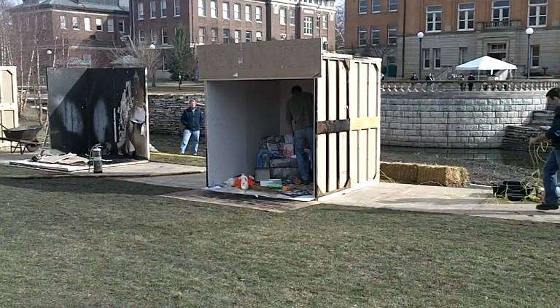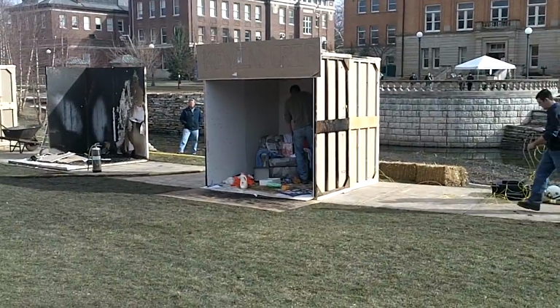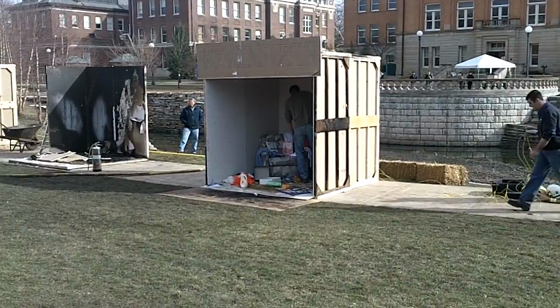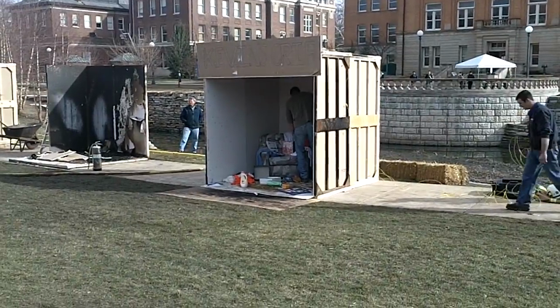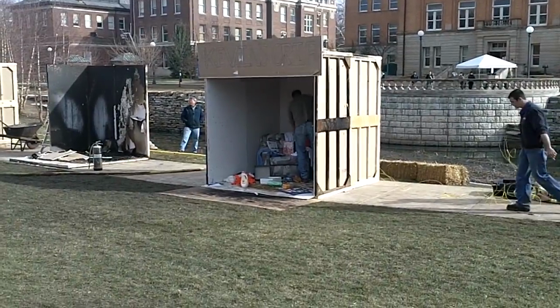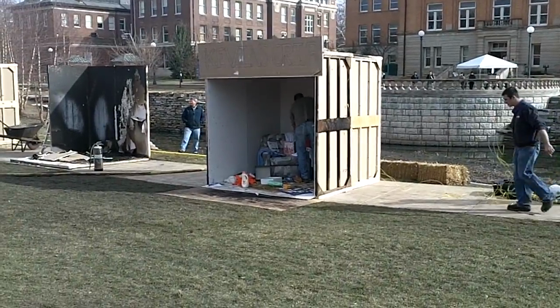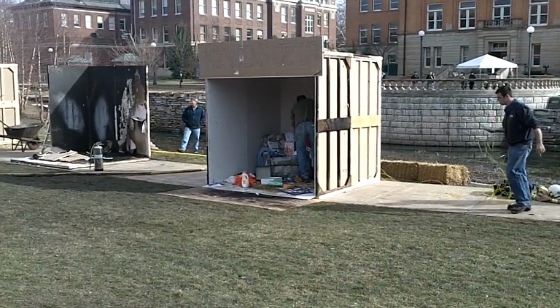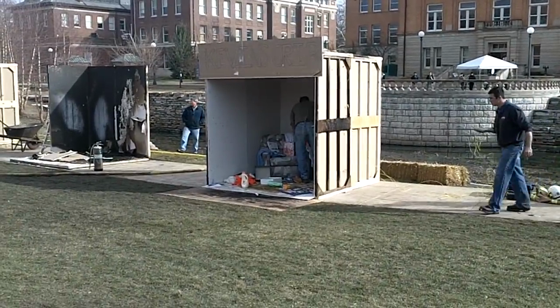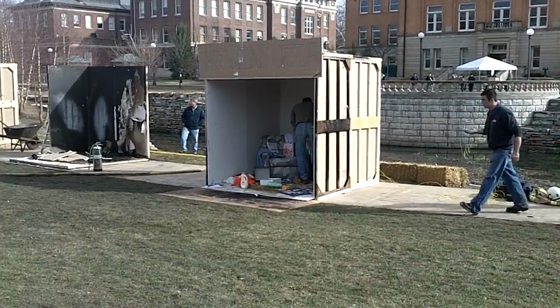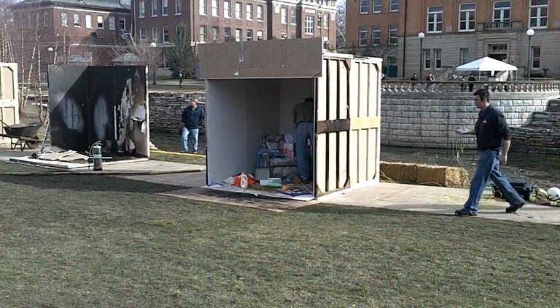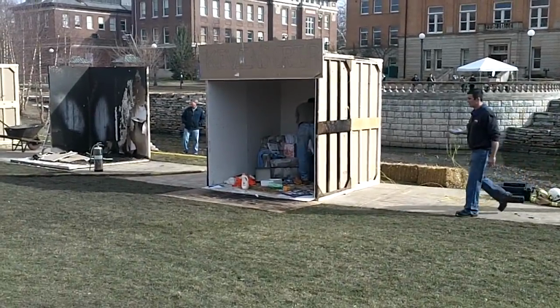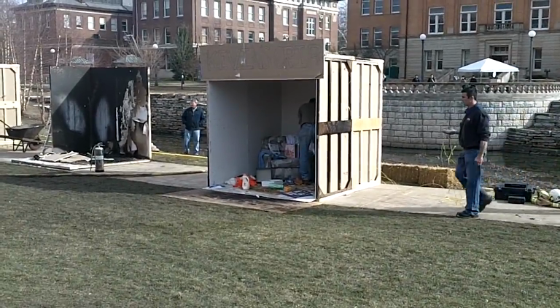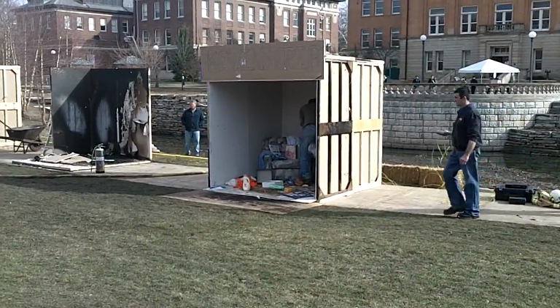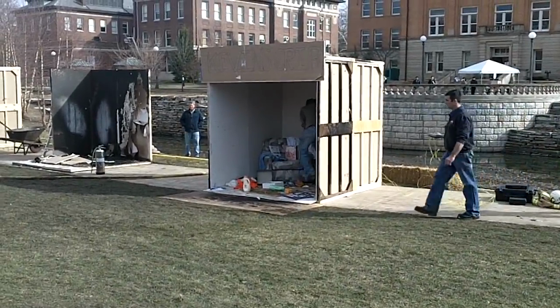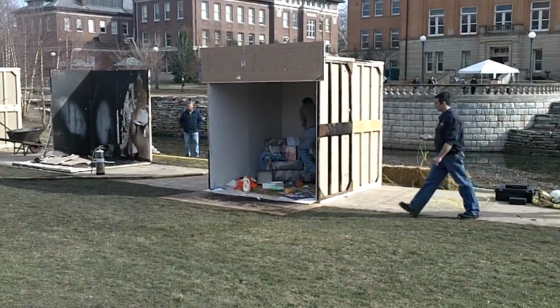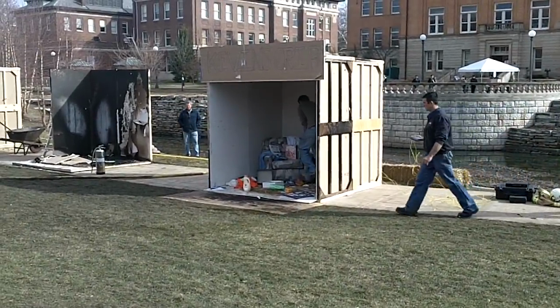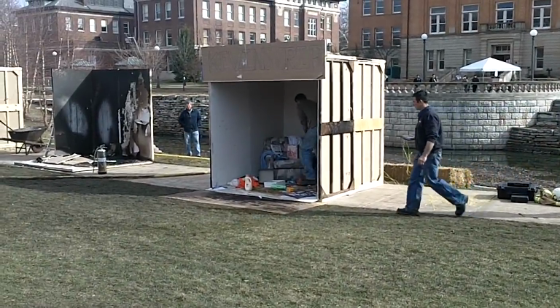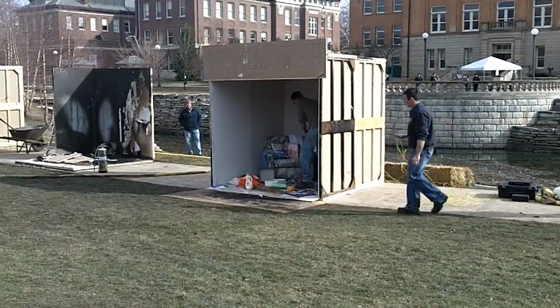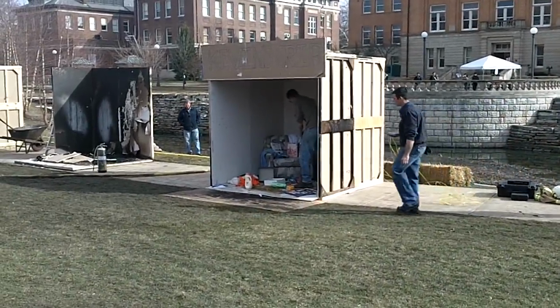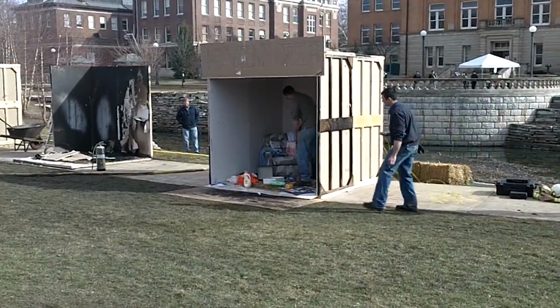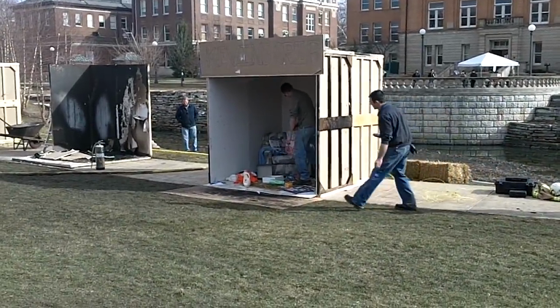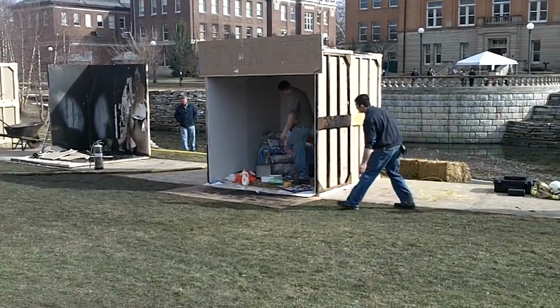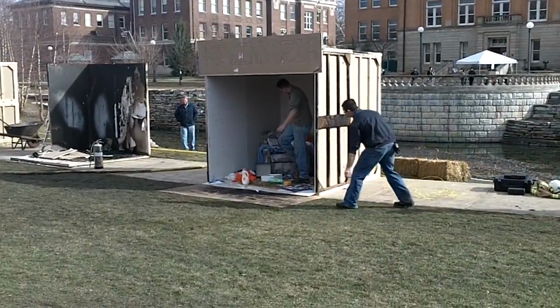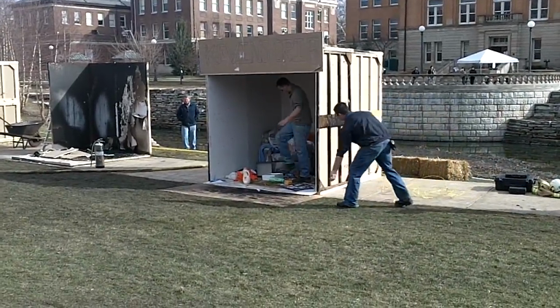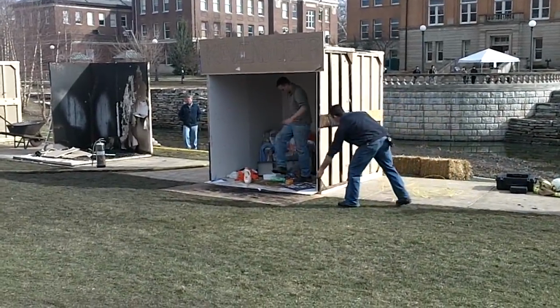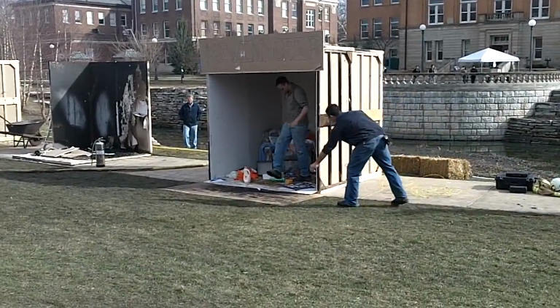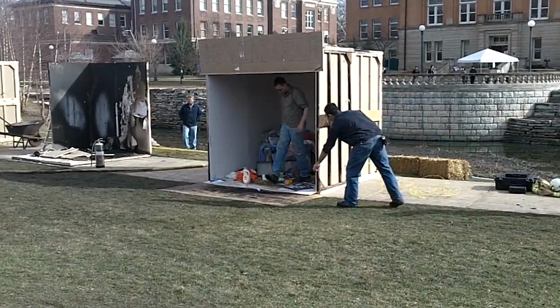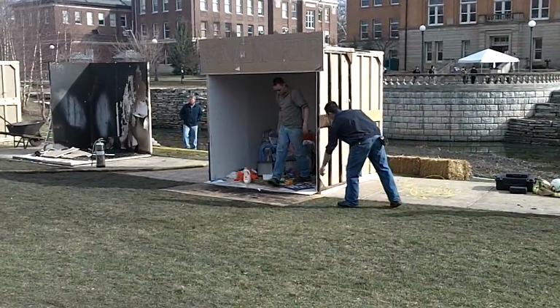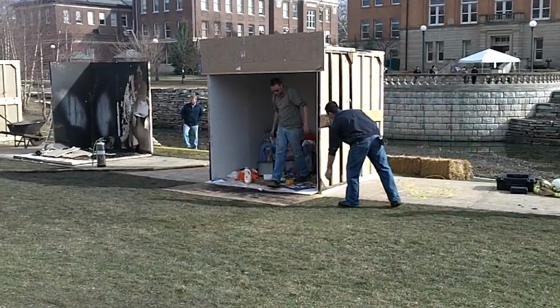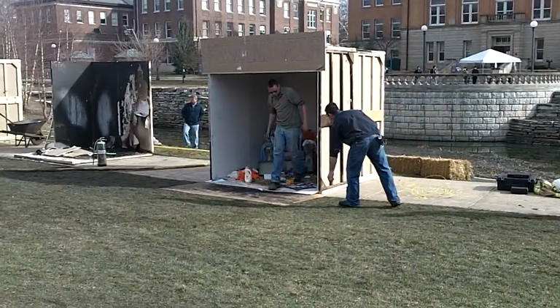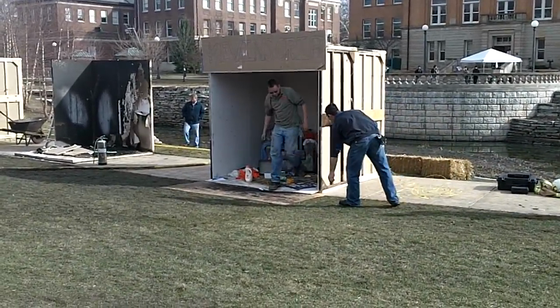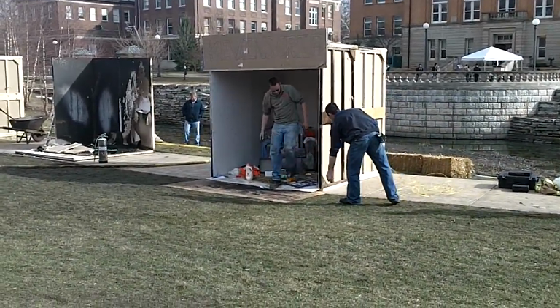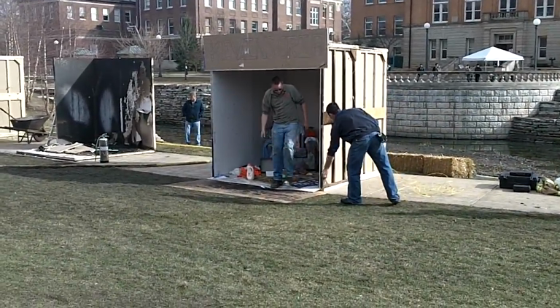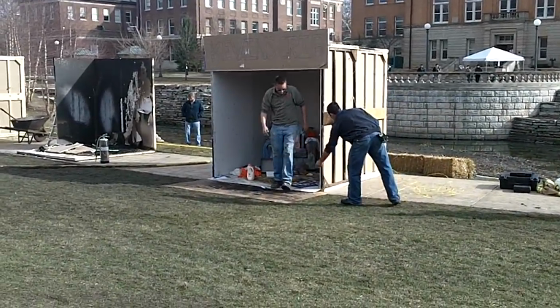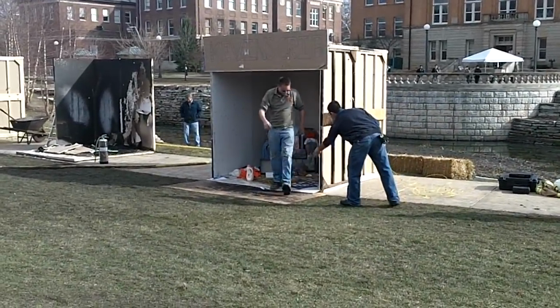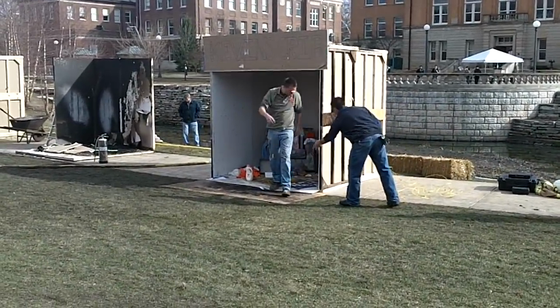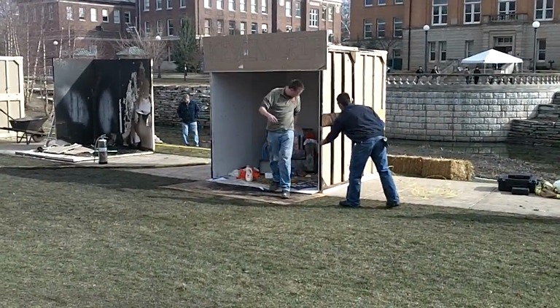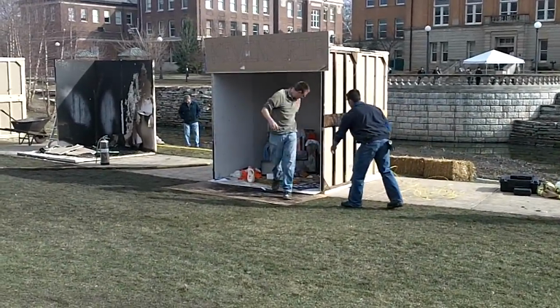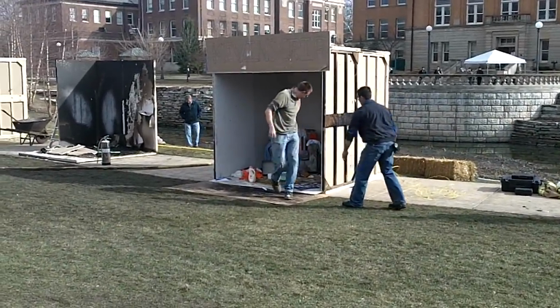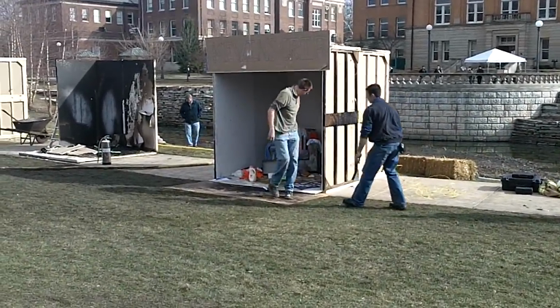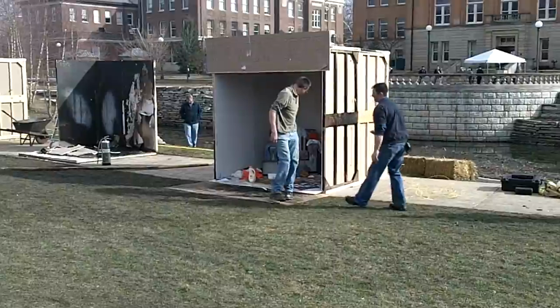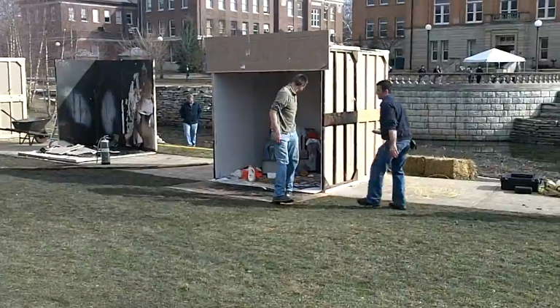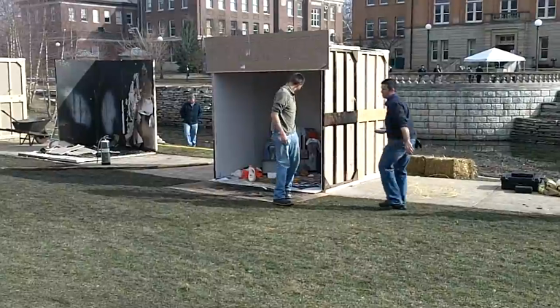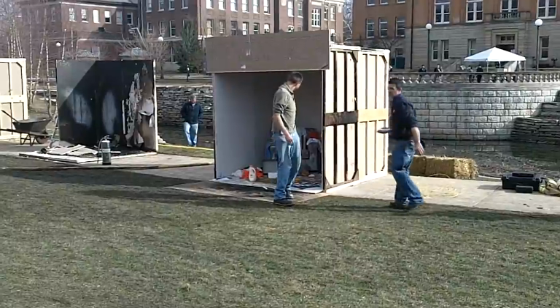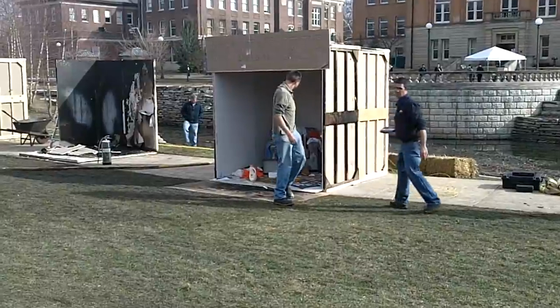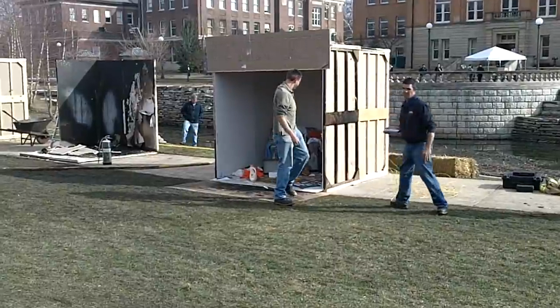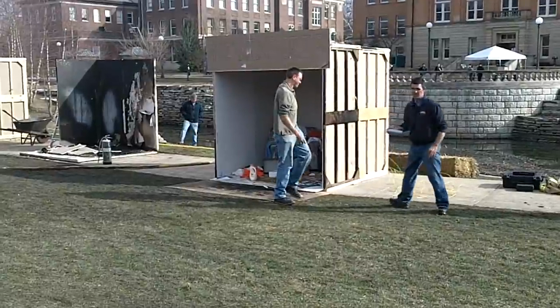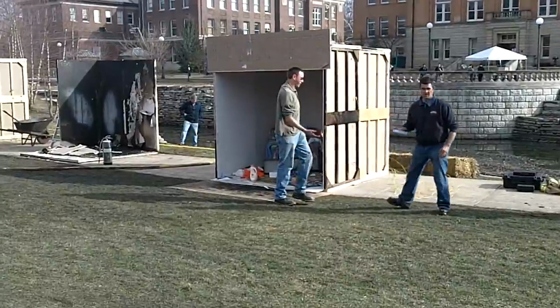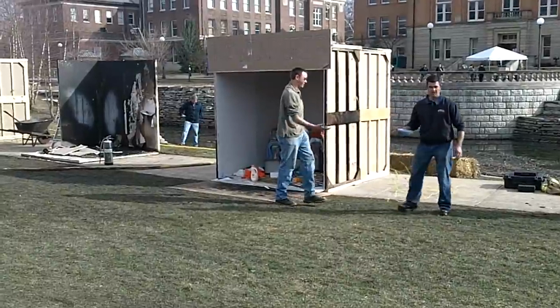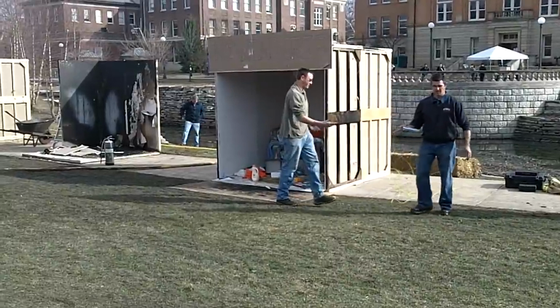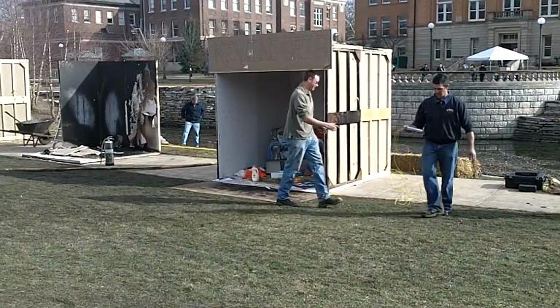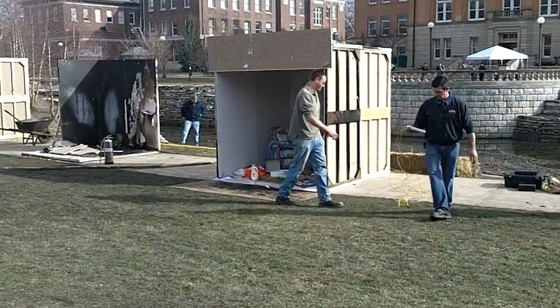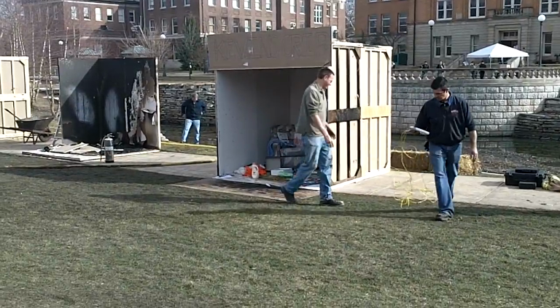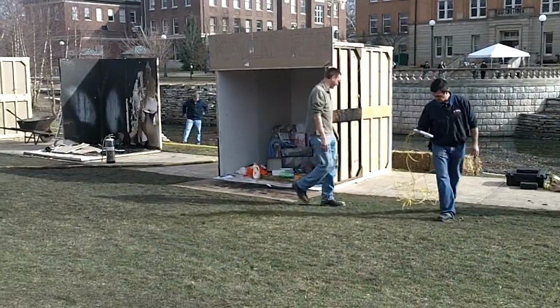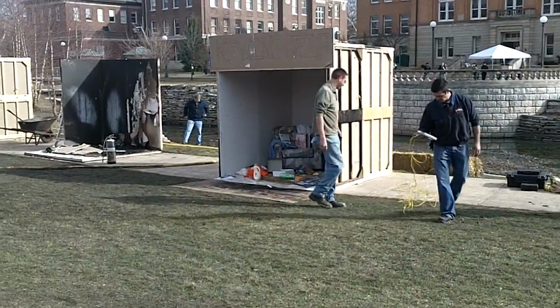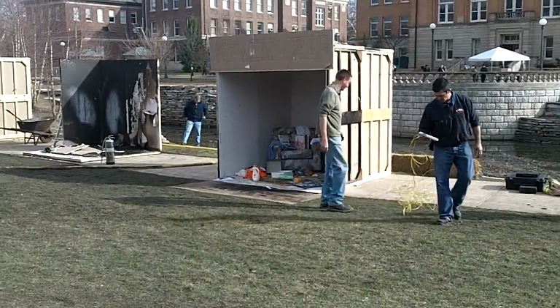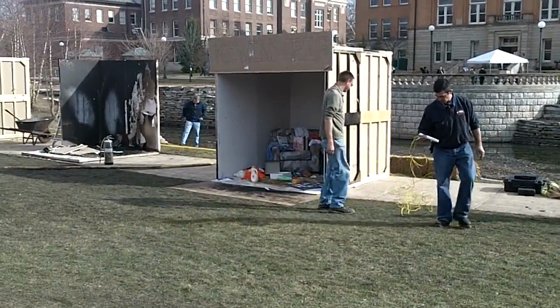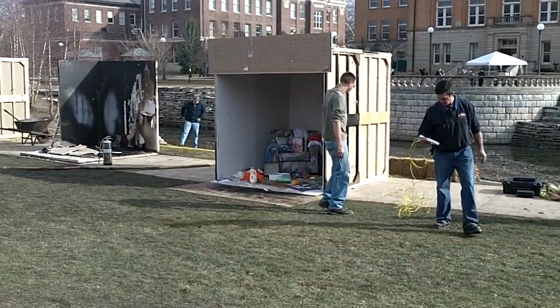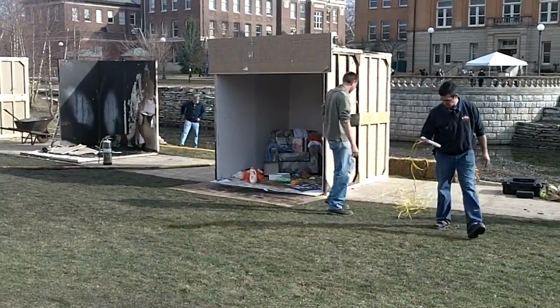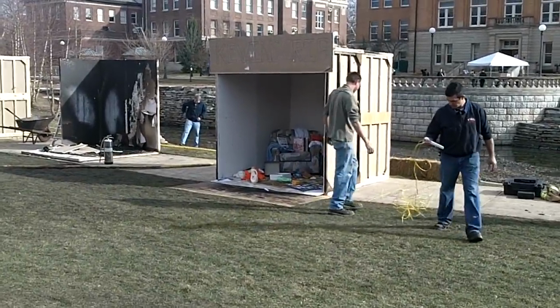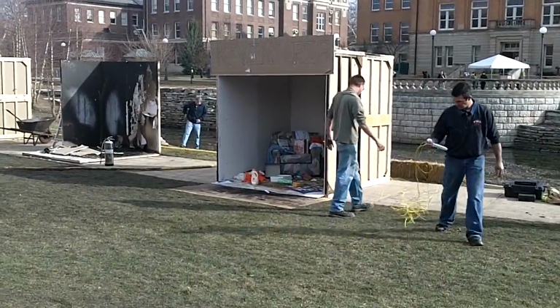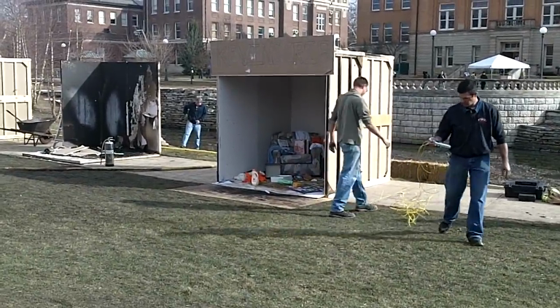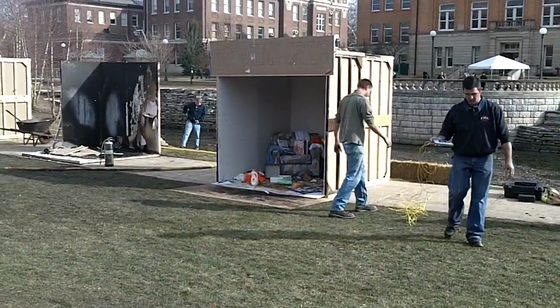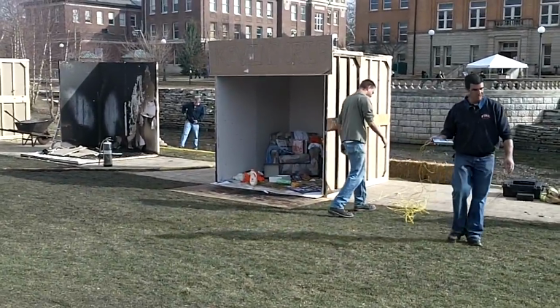Okay, start the clock. There goes your smoke detector — it didn't take very long.